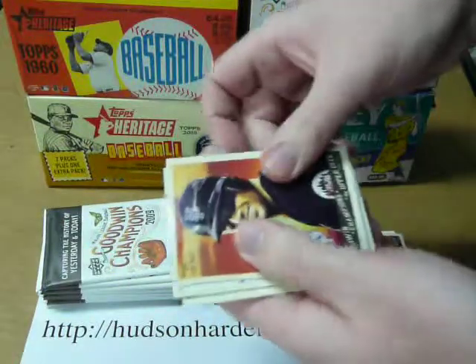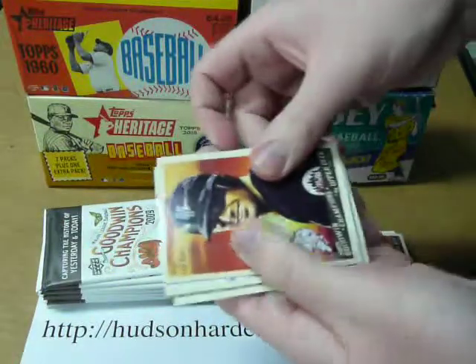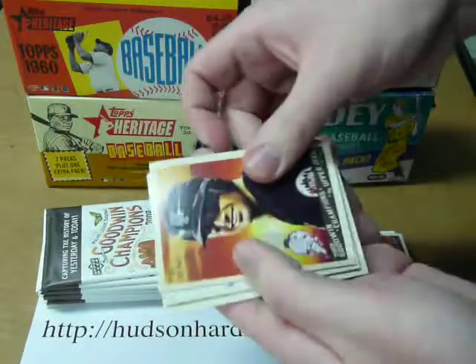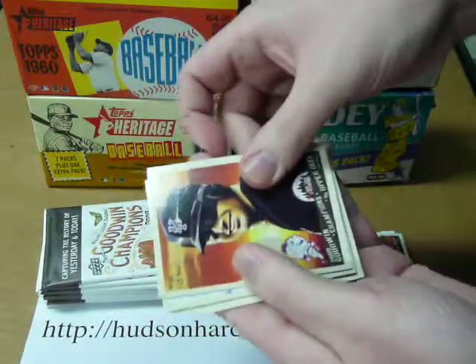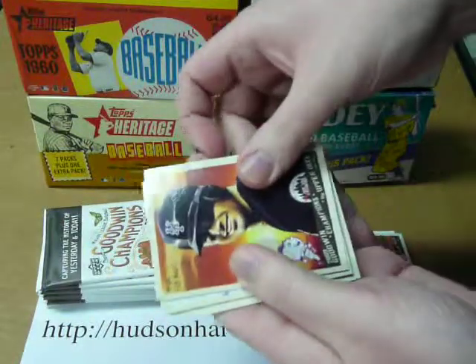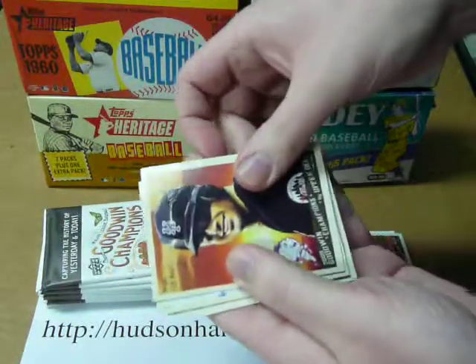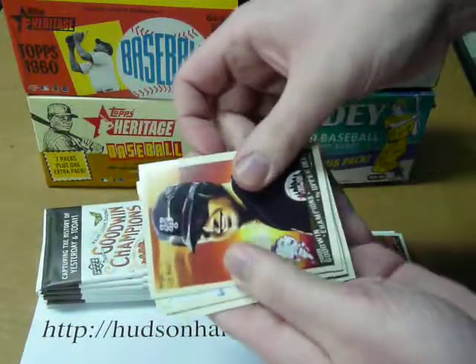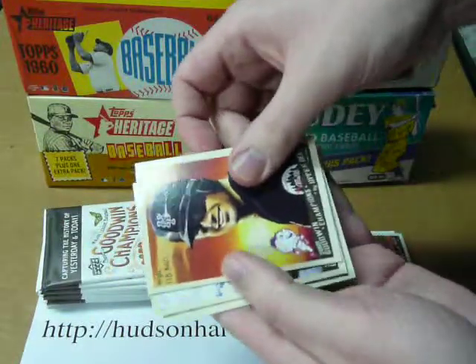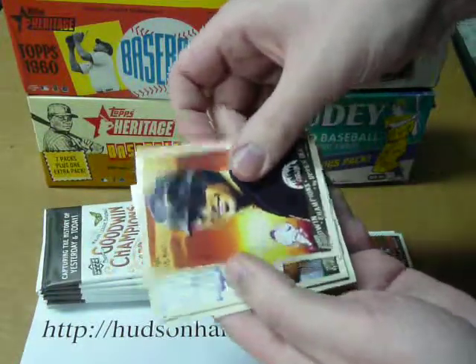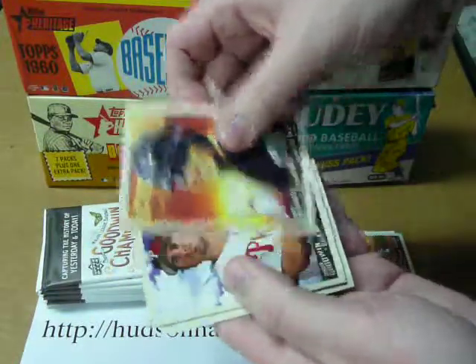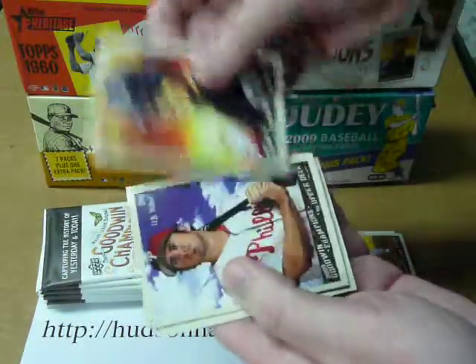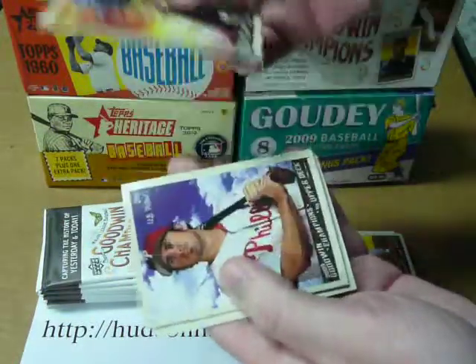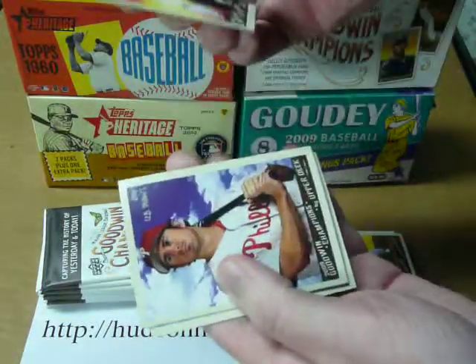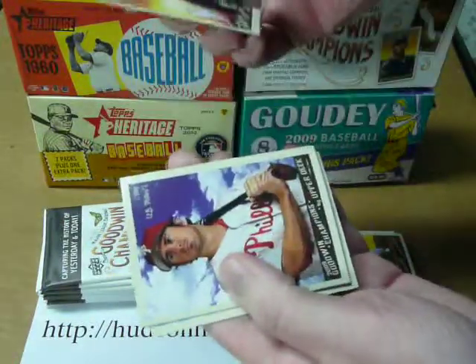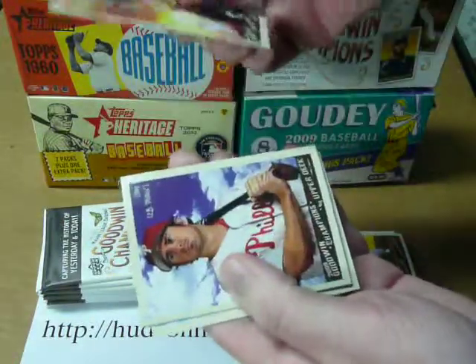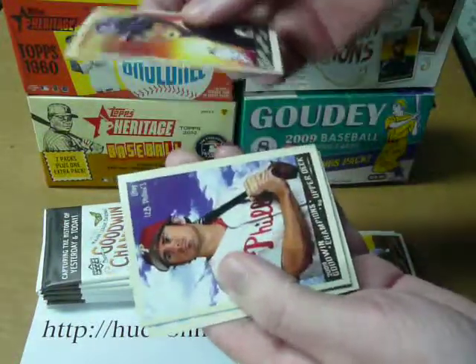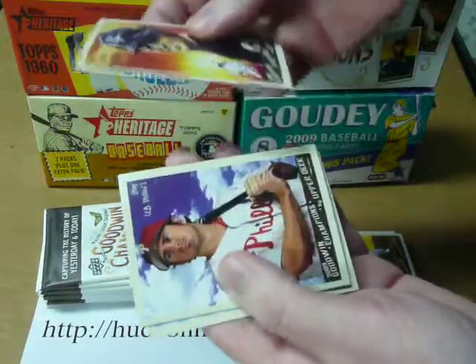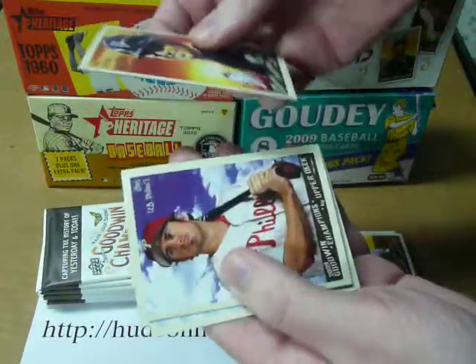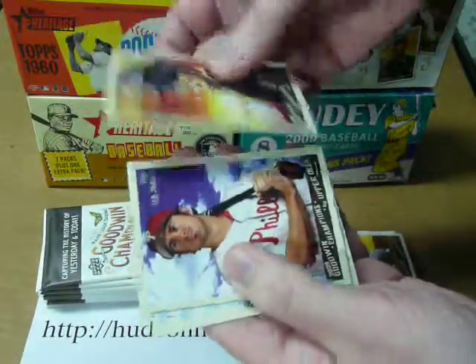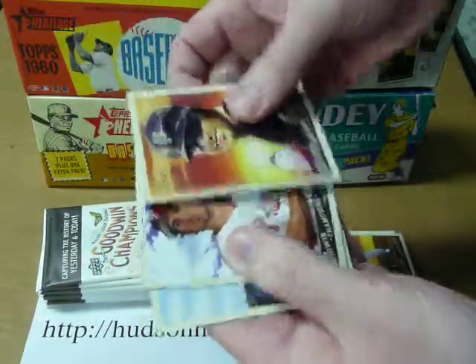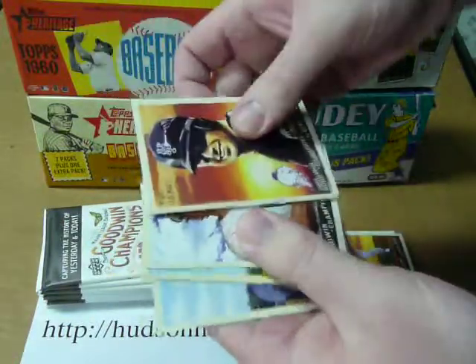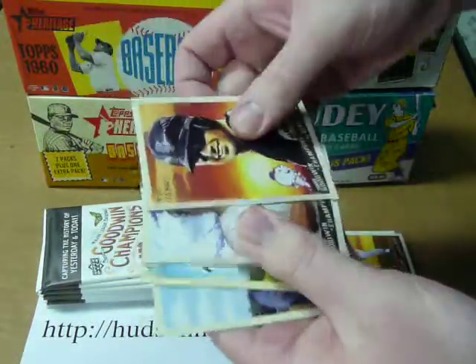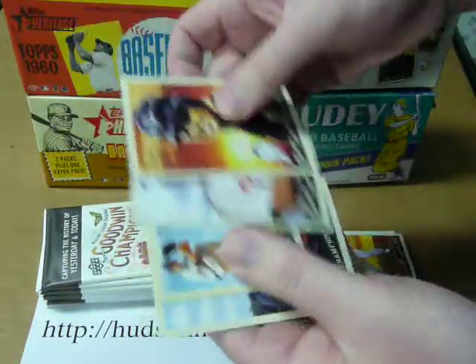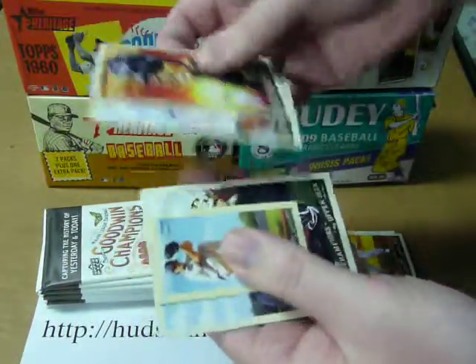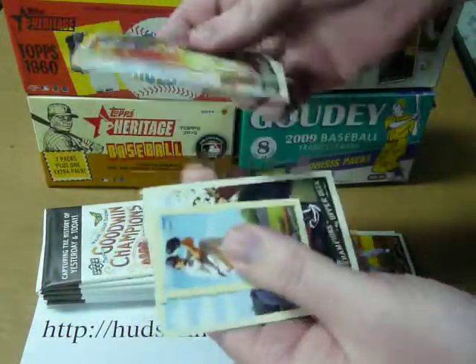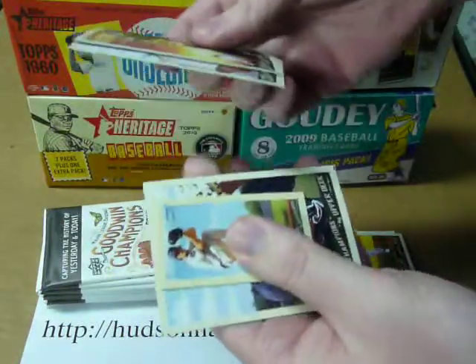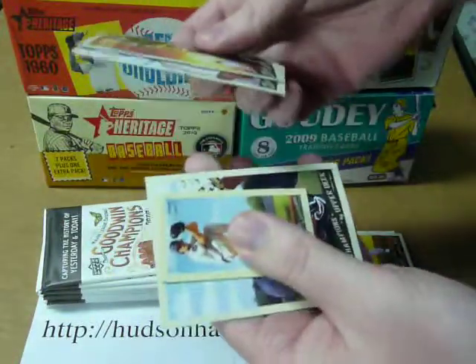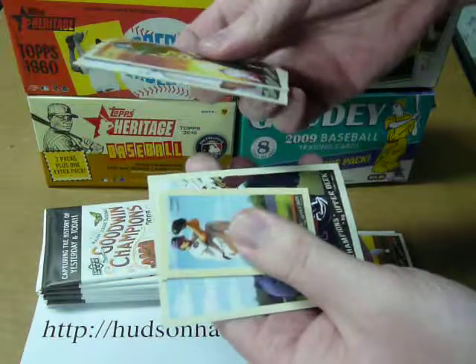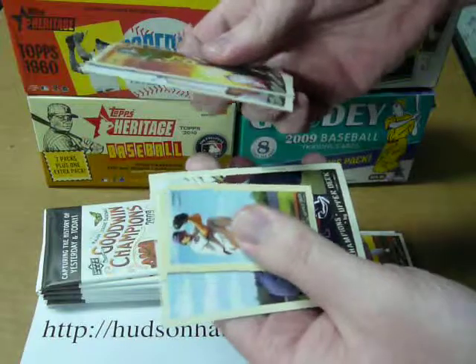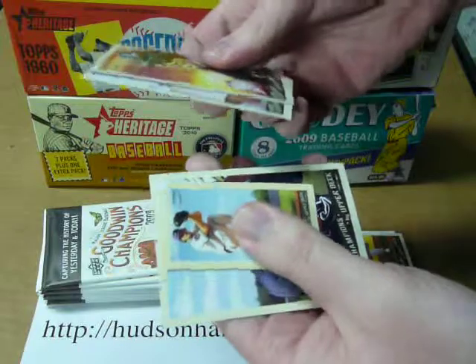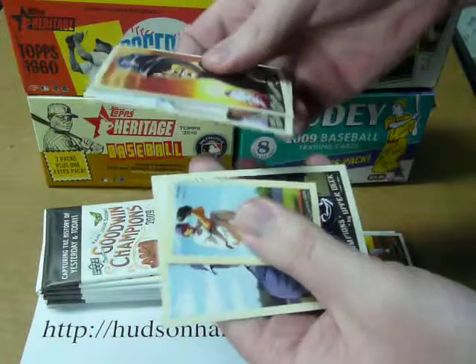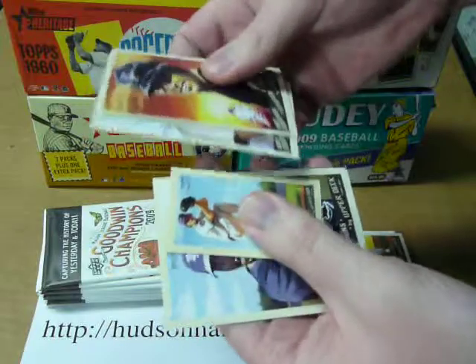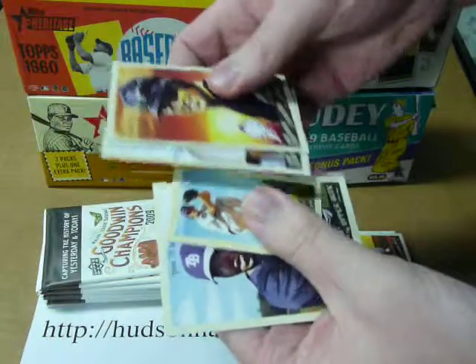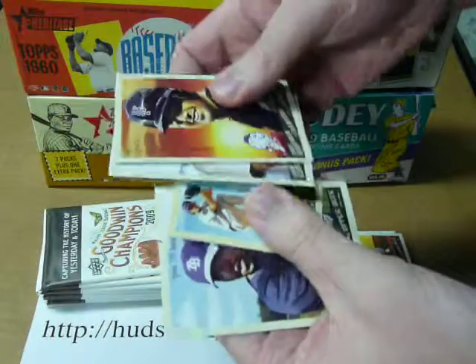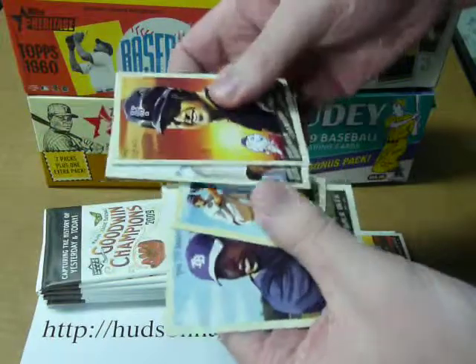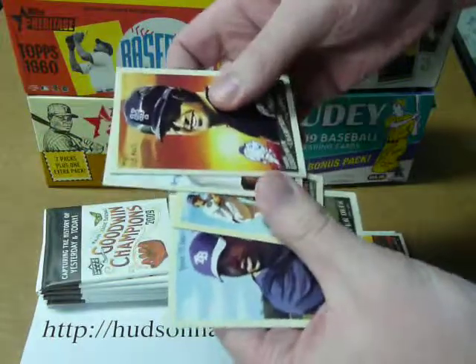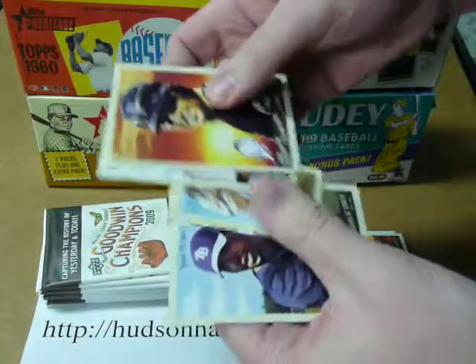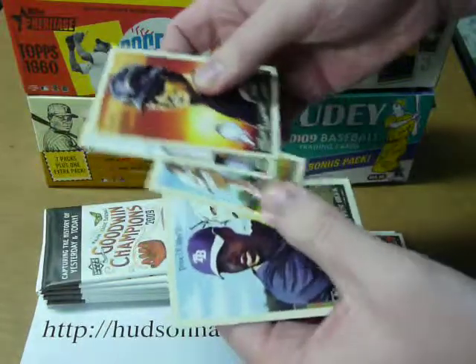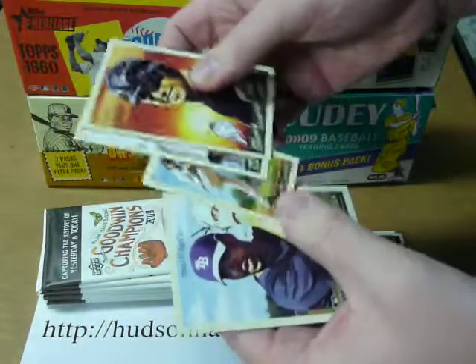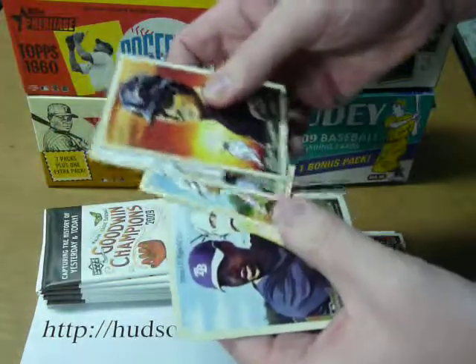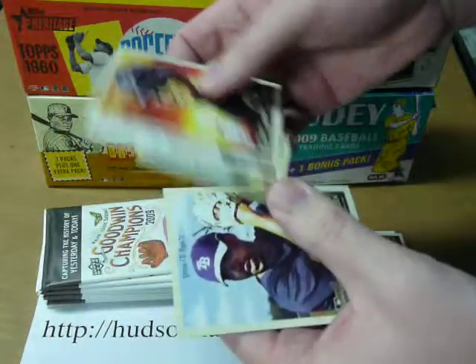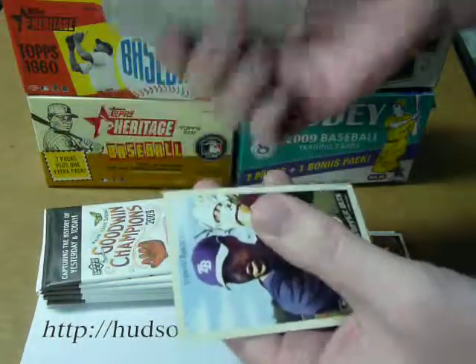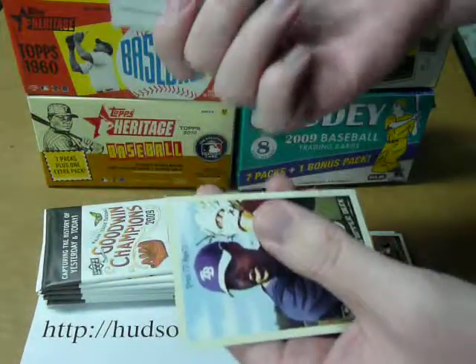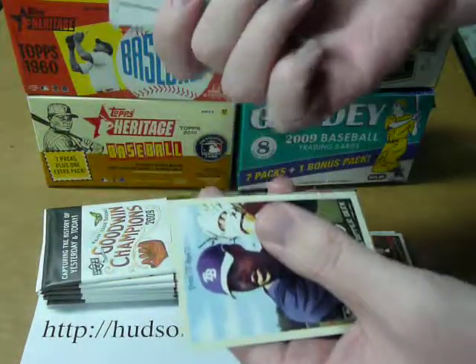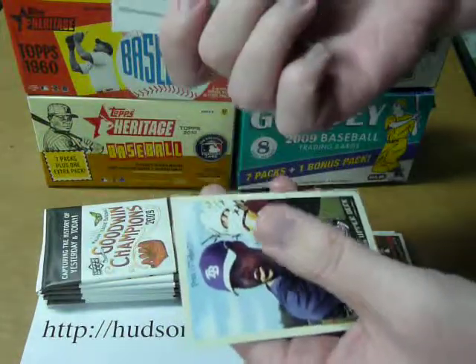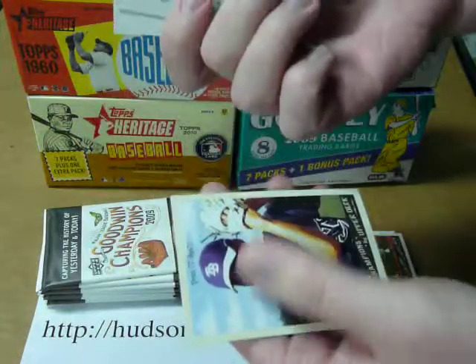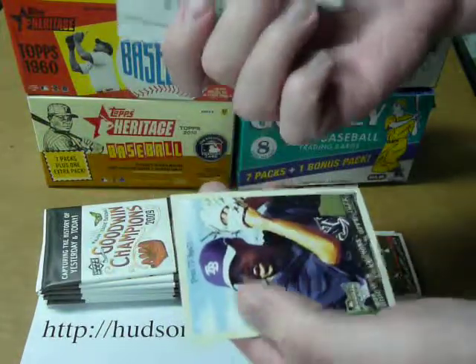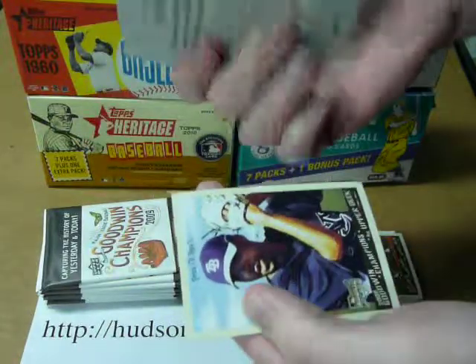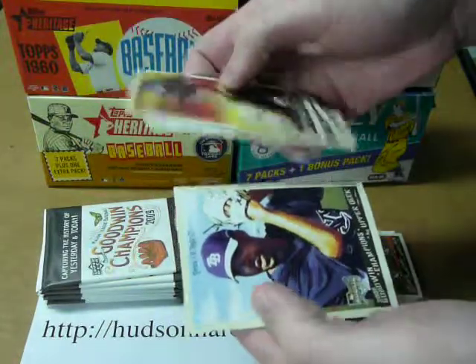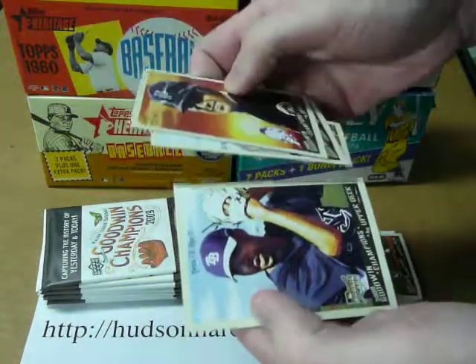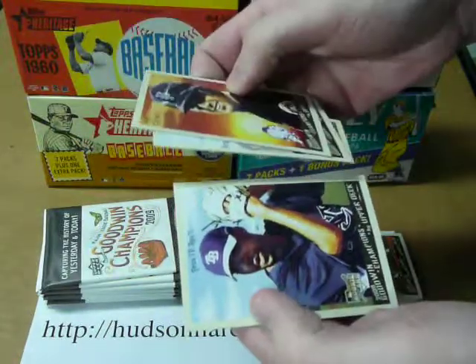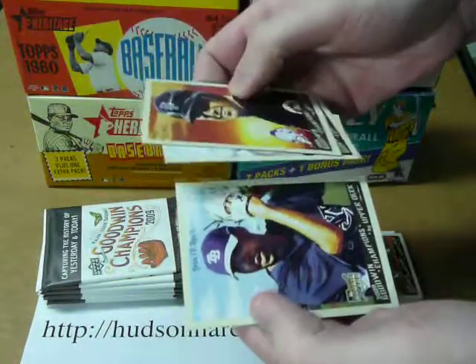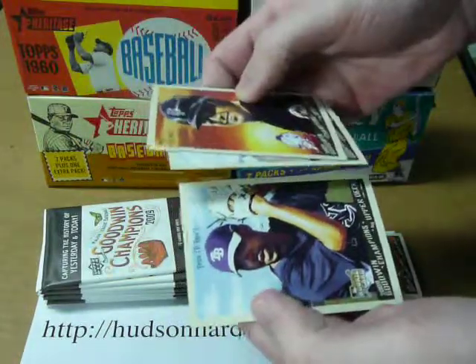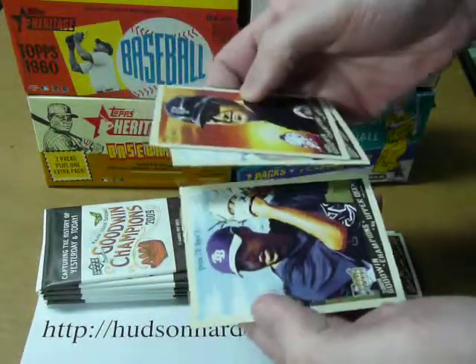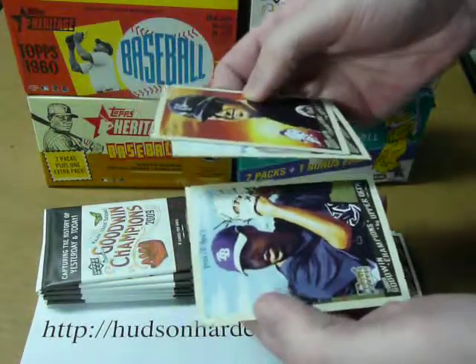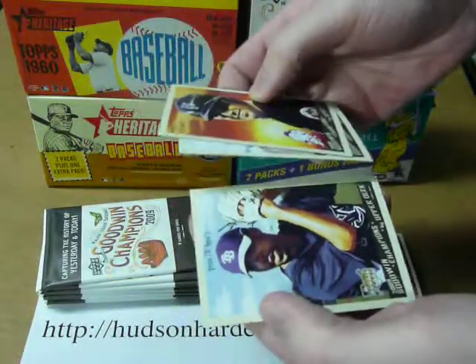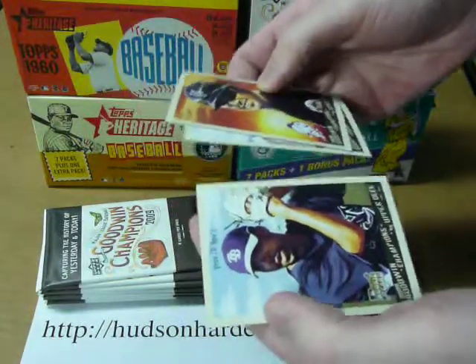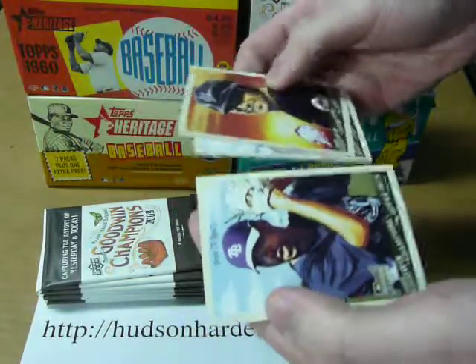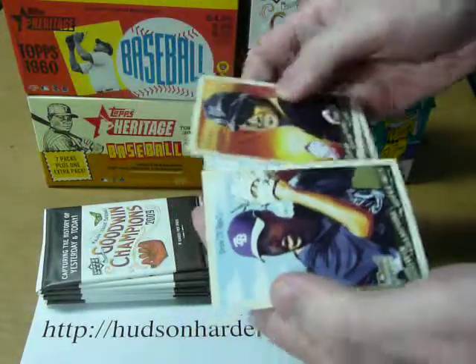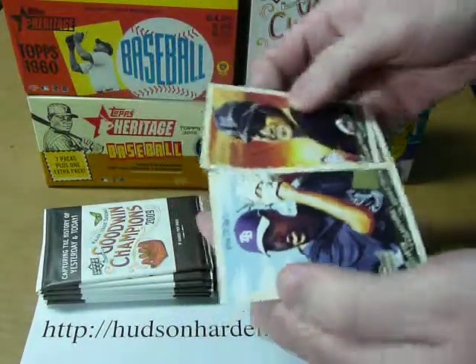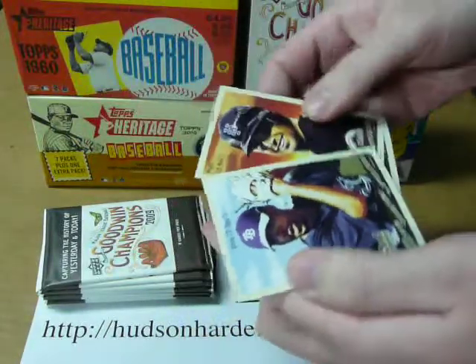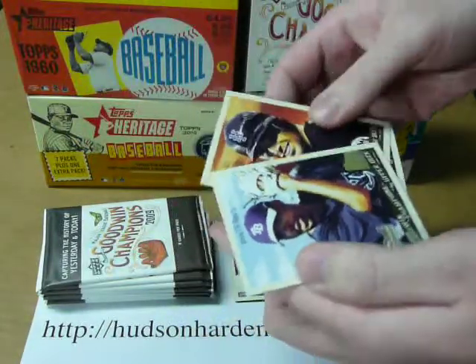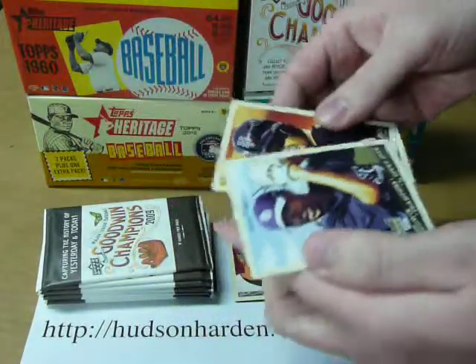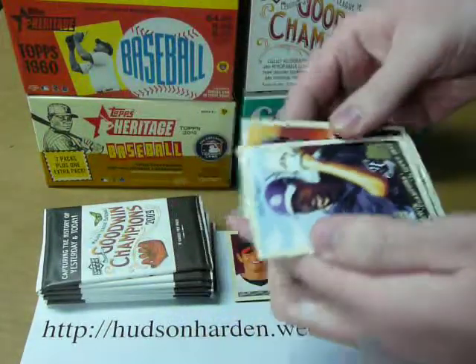David Wright, Chase Utley, Clayton Kershaw mini with a regular back, and David Price.